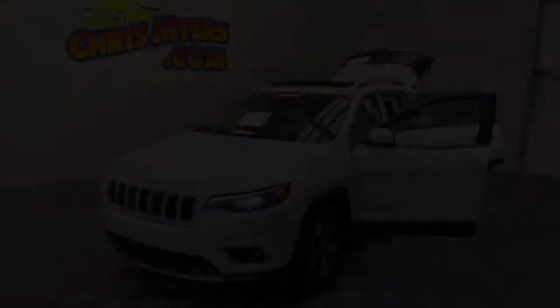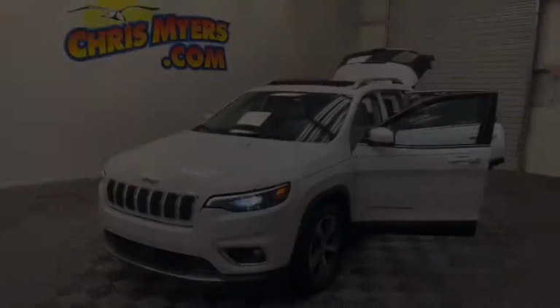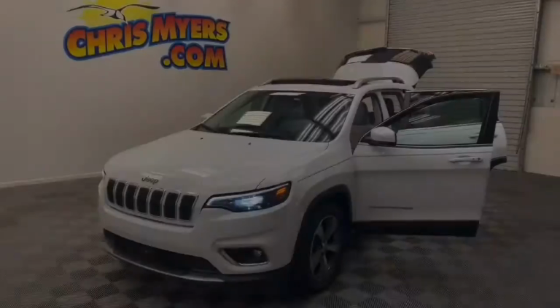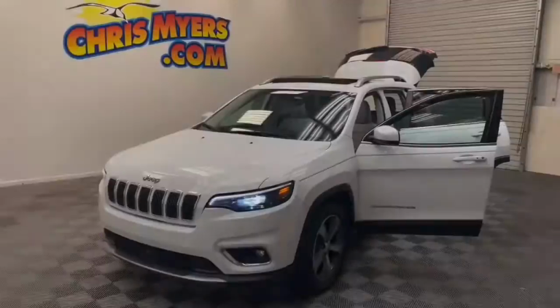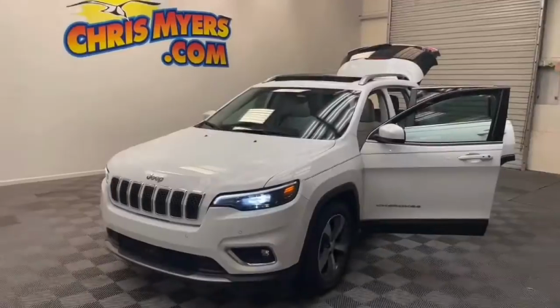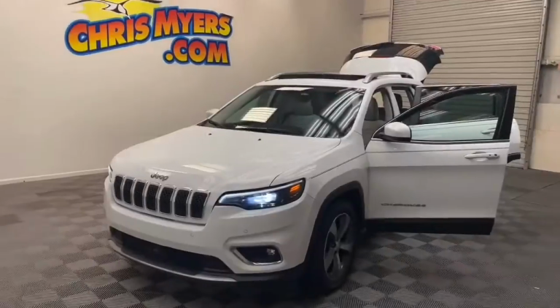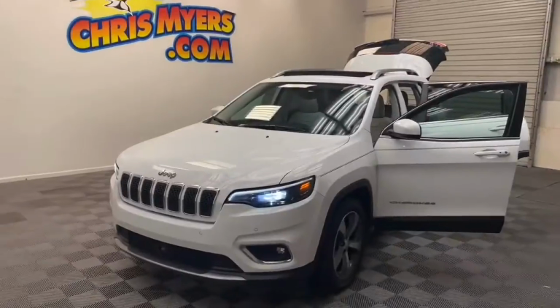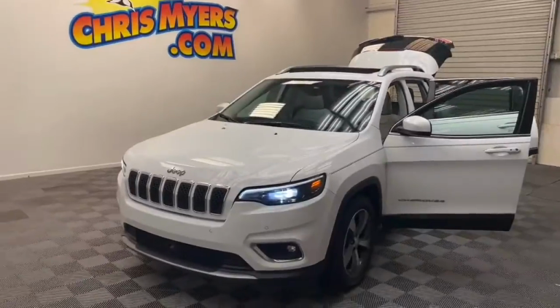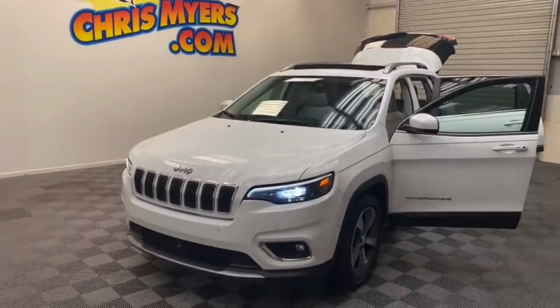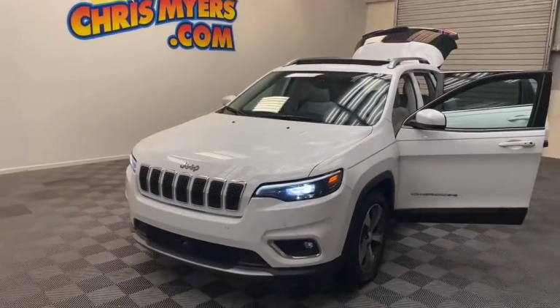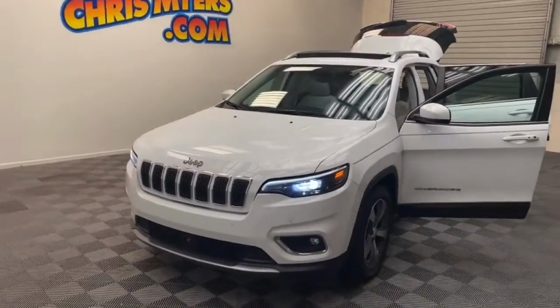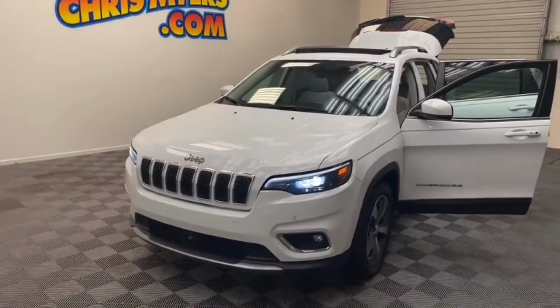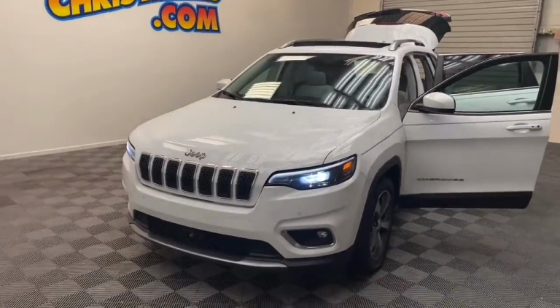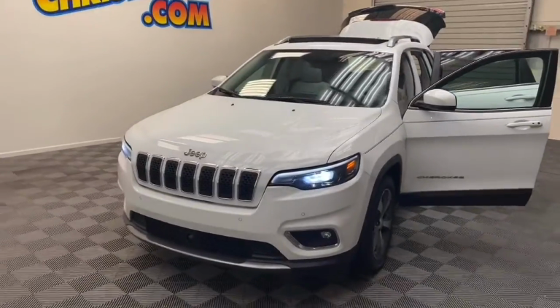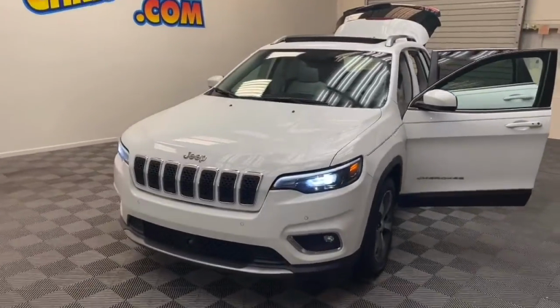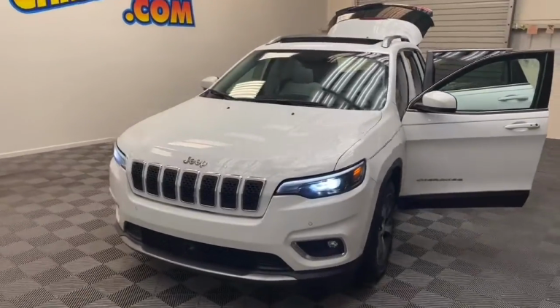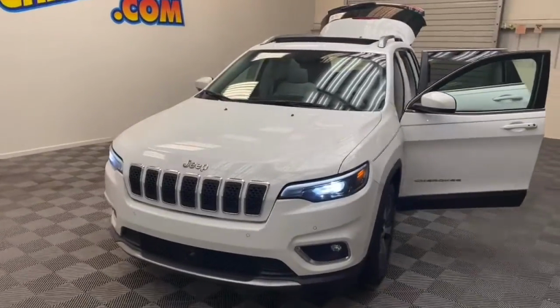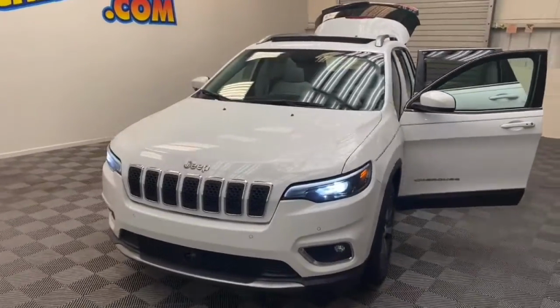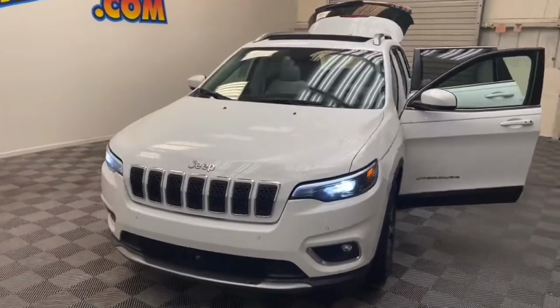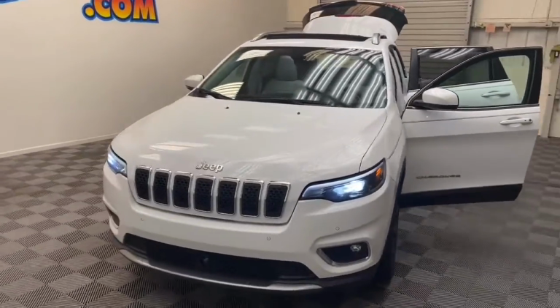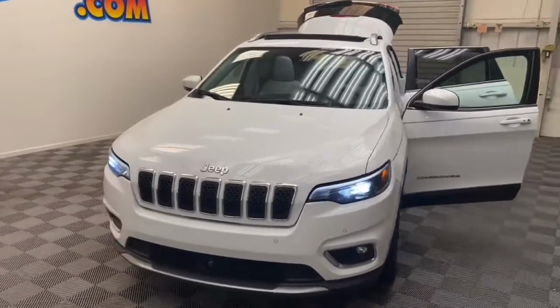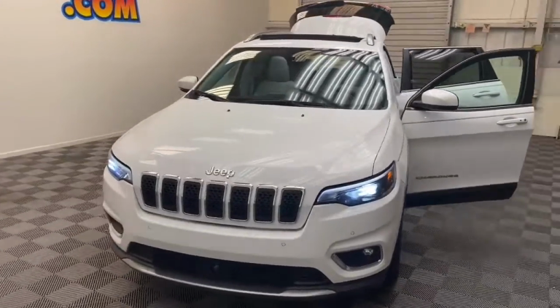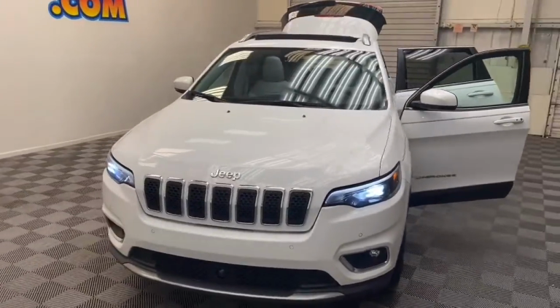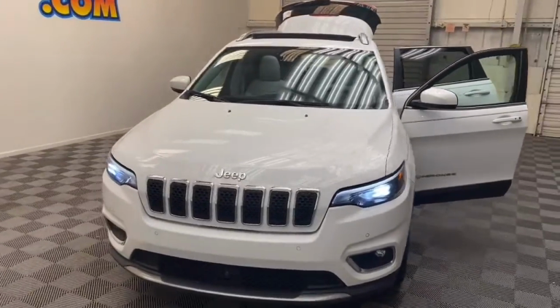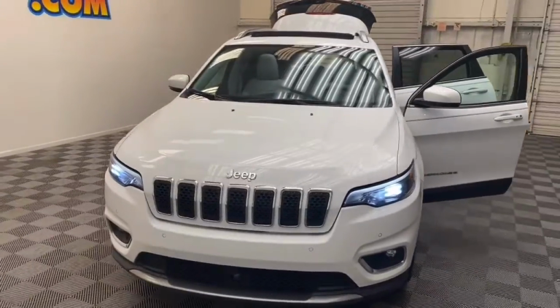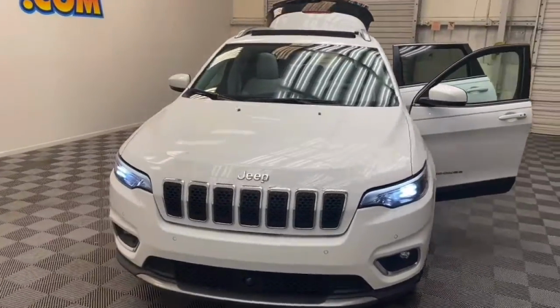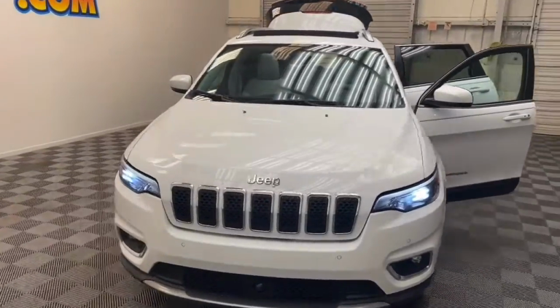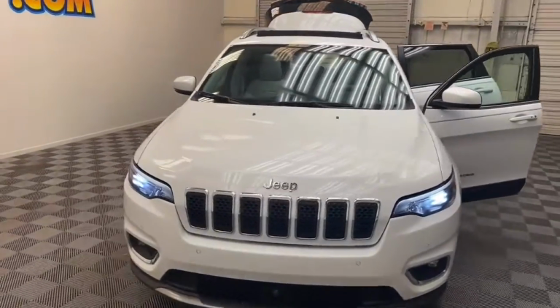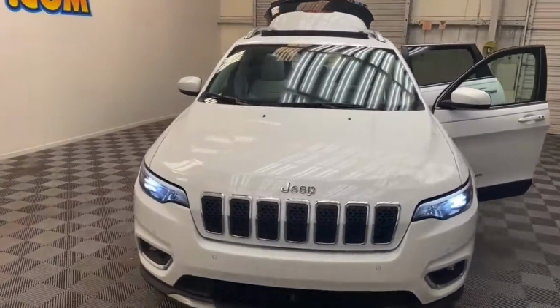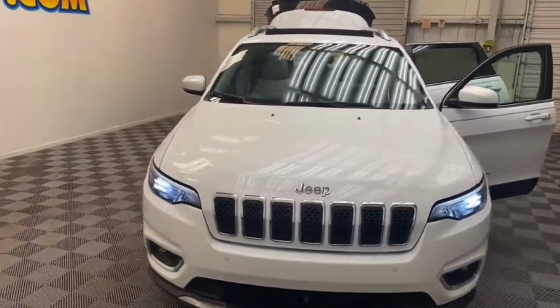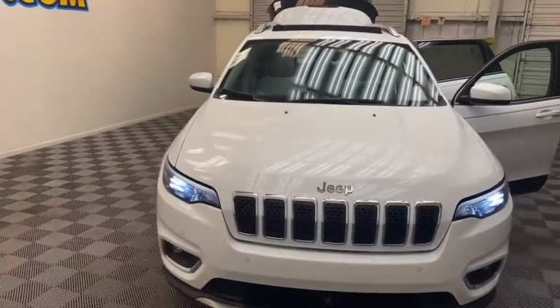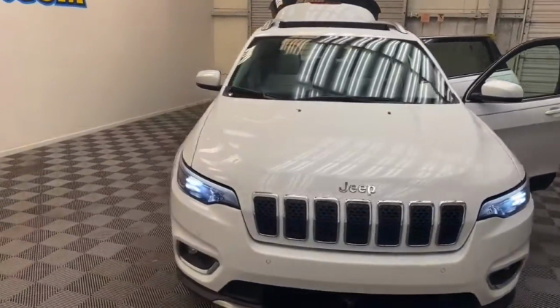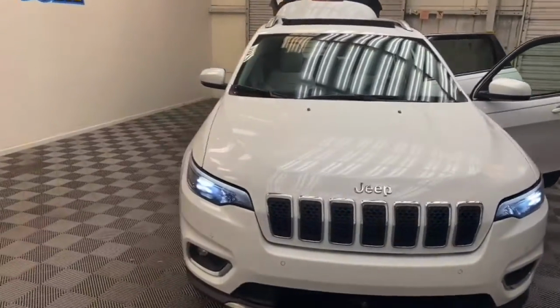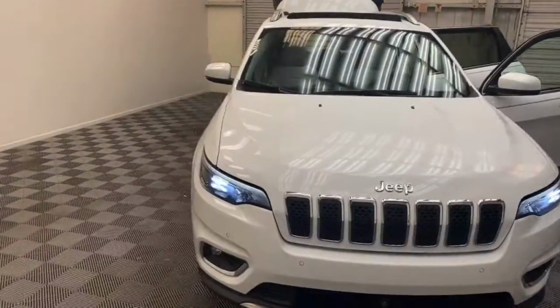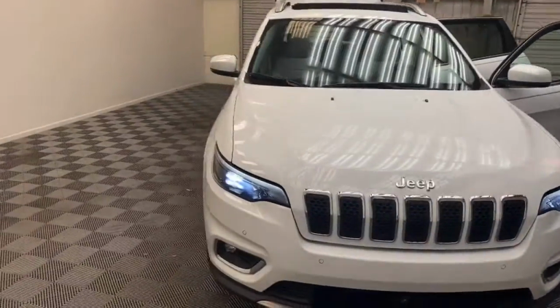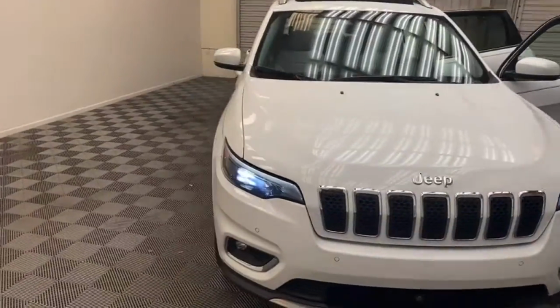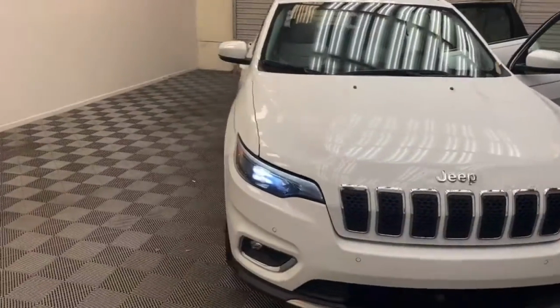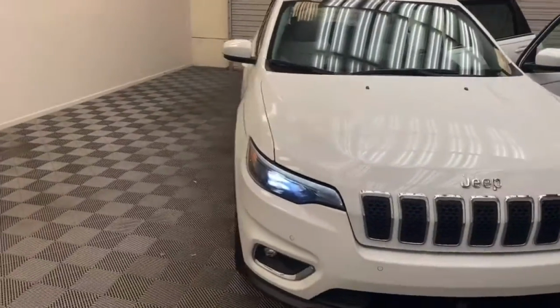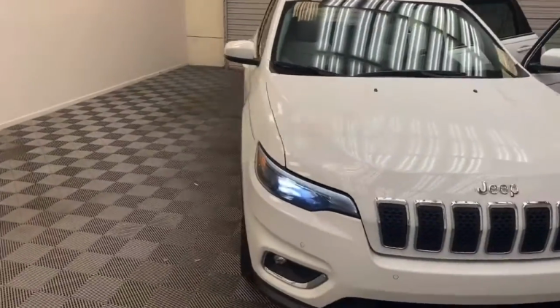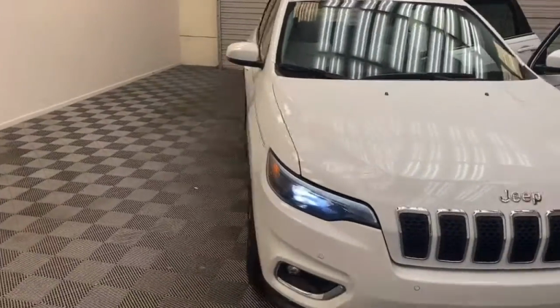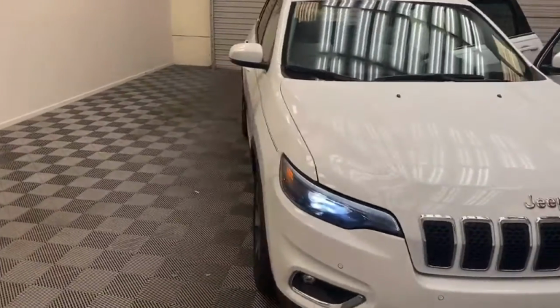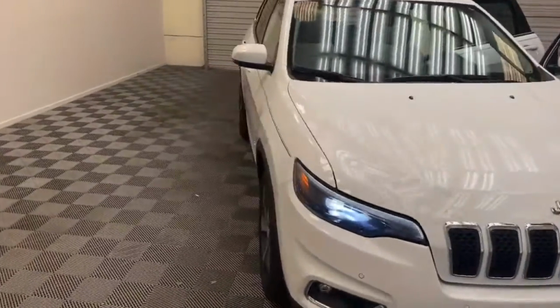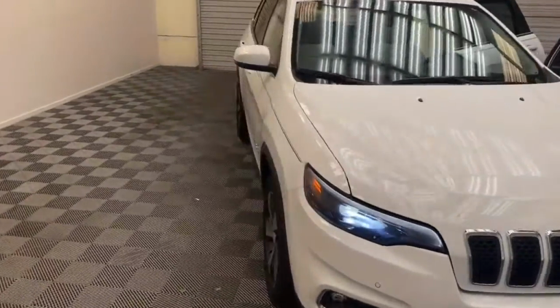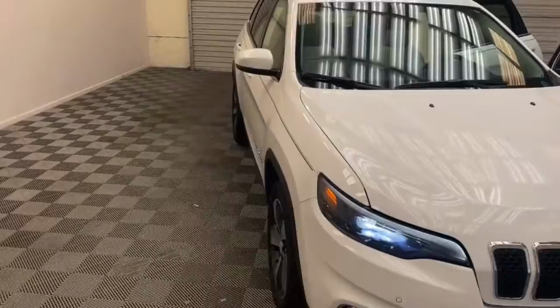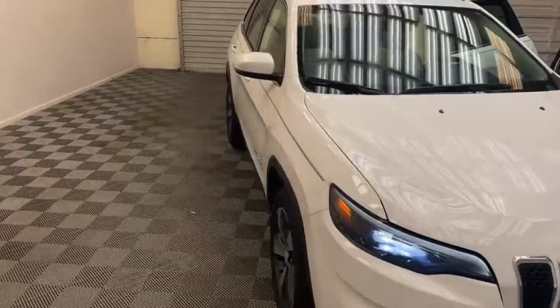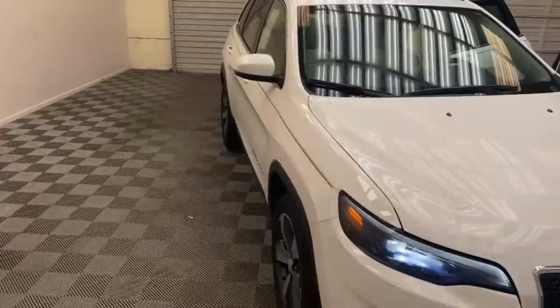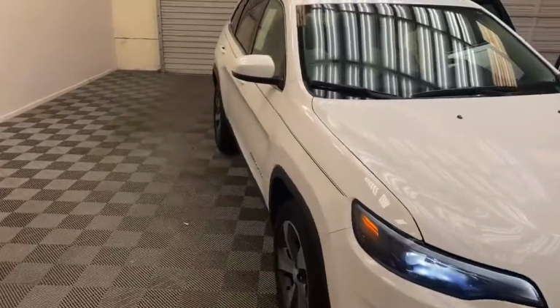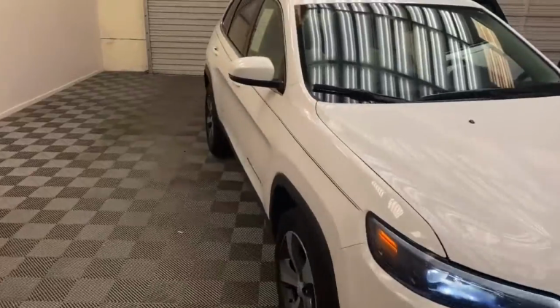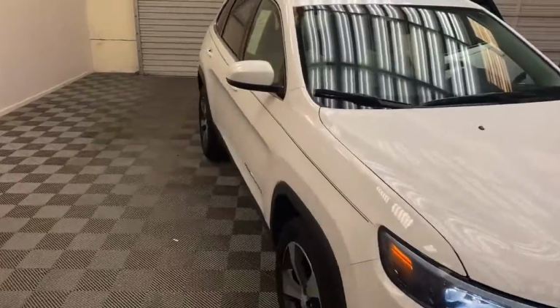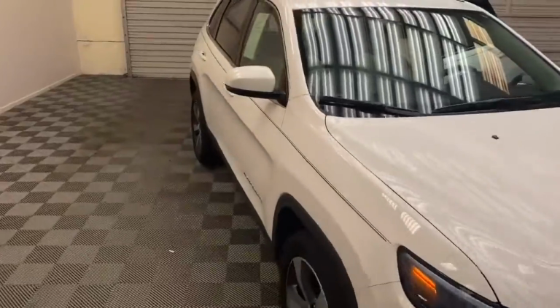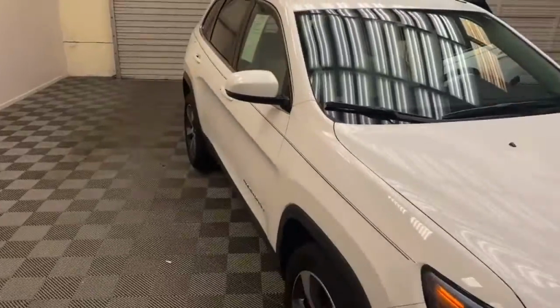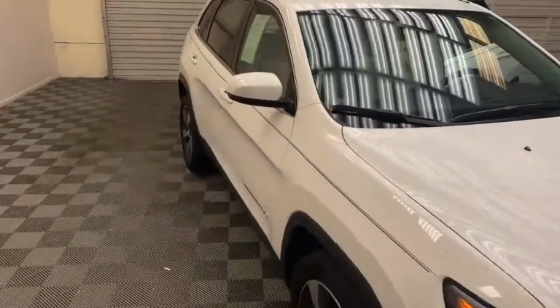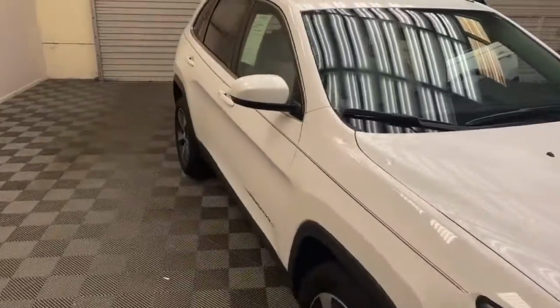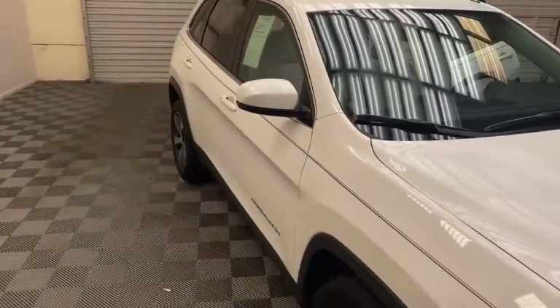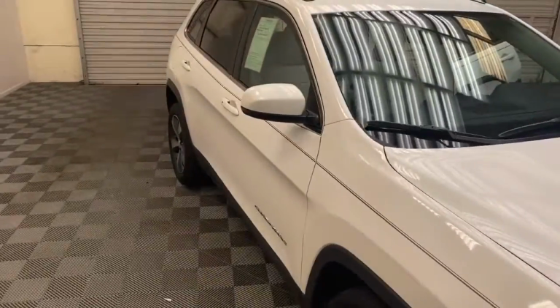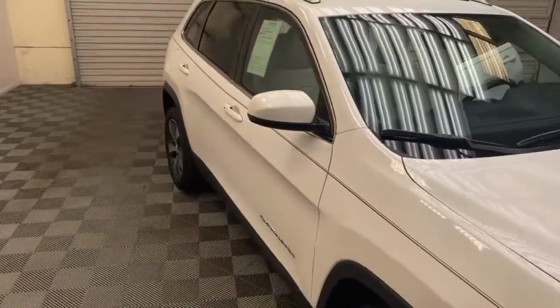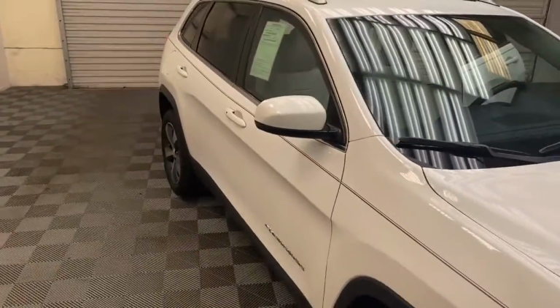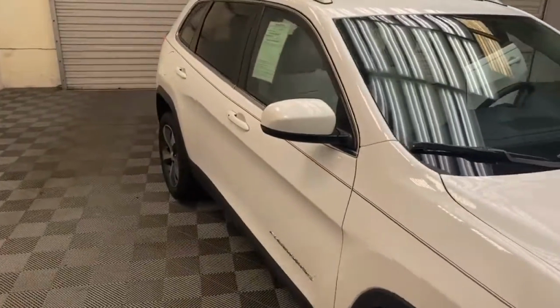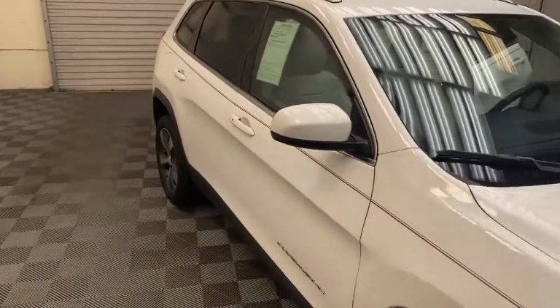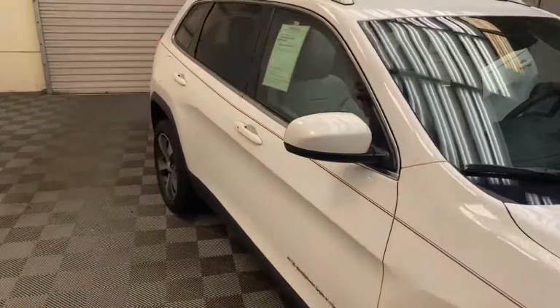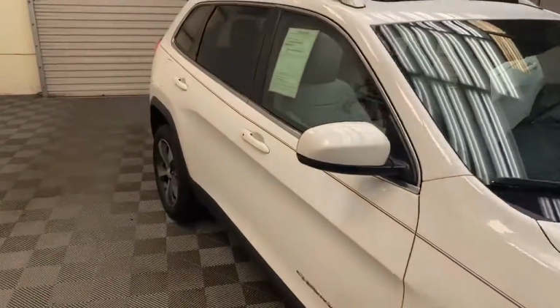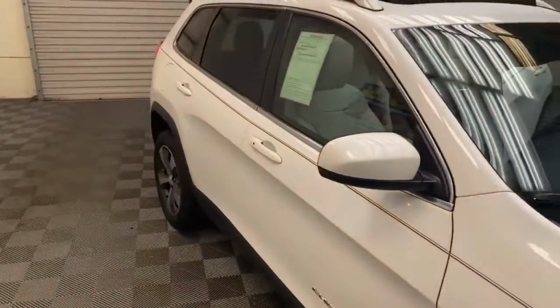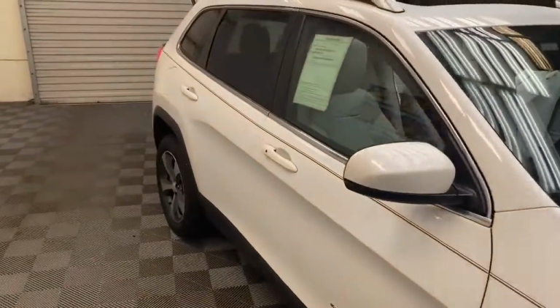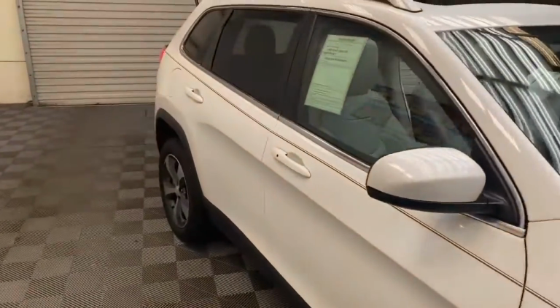Brand new to our inventory here at Chris Myers Auto Mall, we have this 2019 Jeep Cherokee Limited, and it's still under factory warranty.